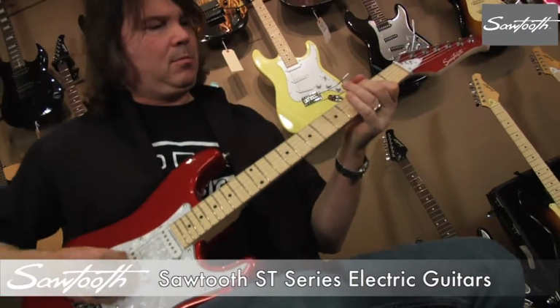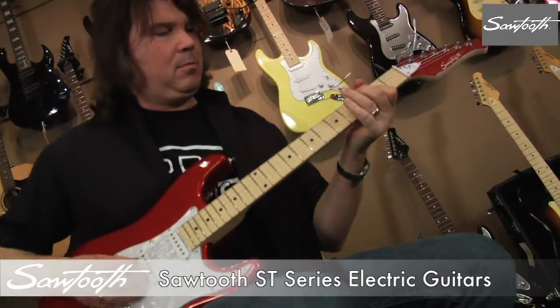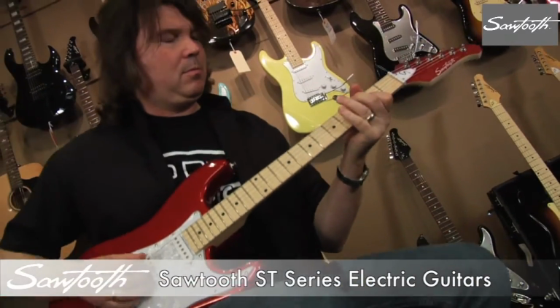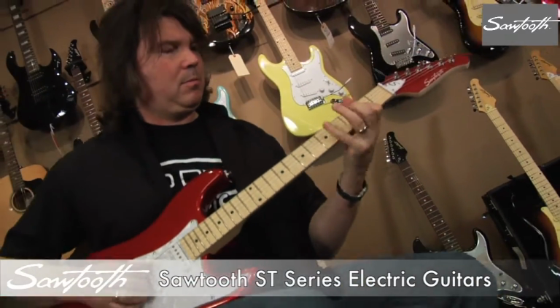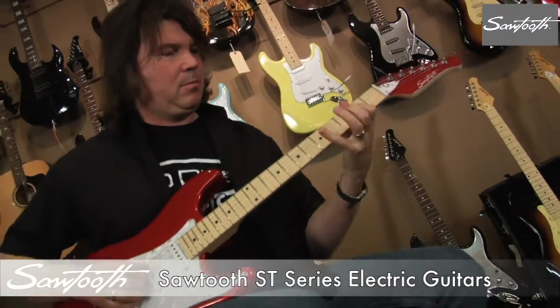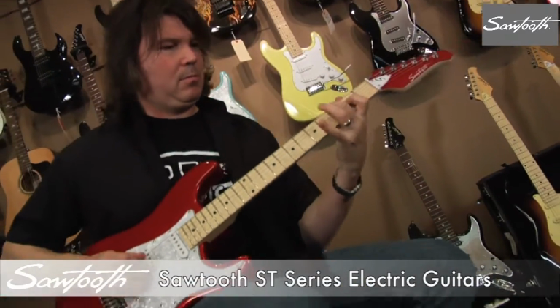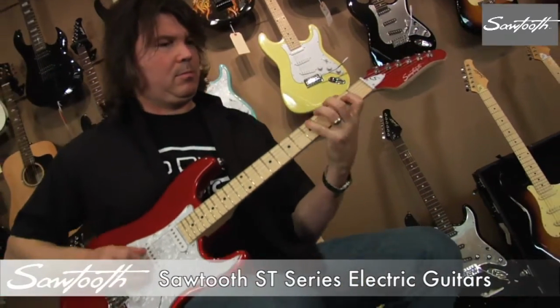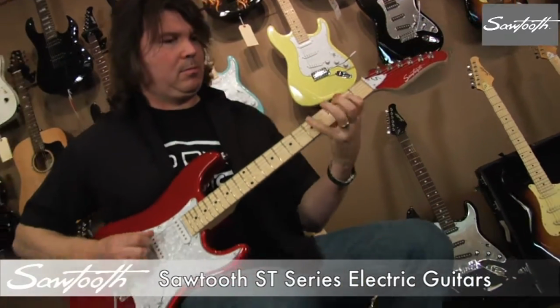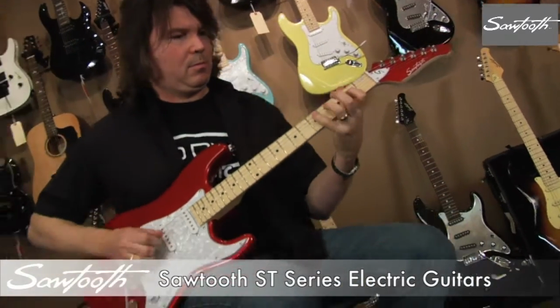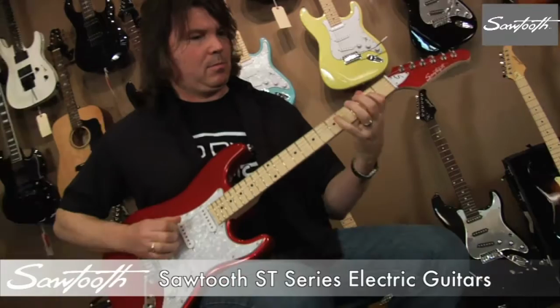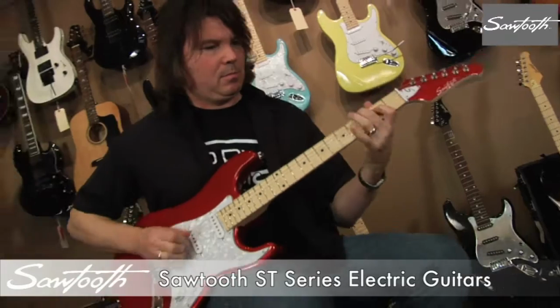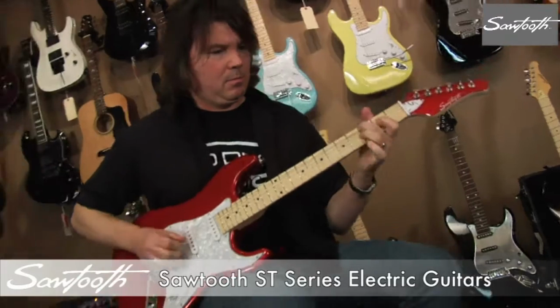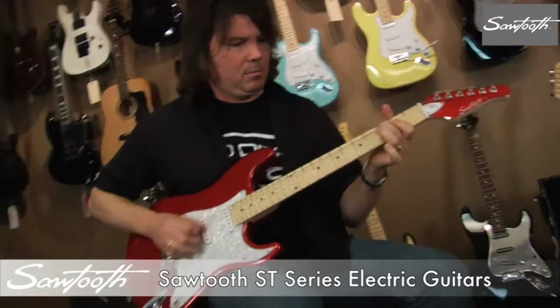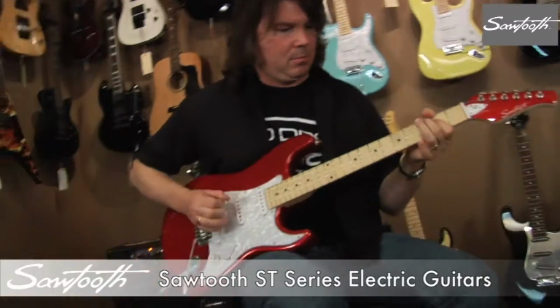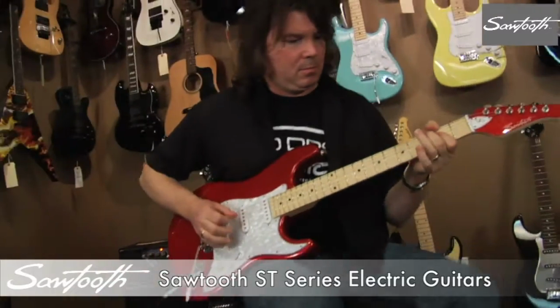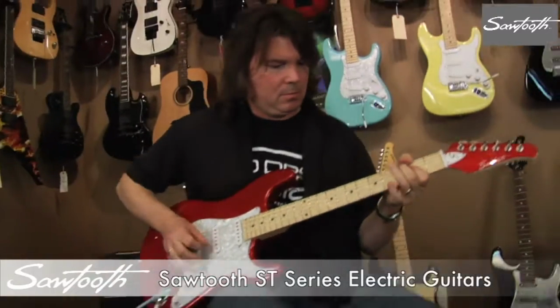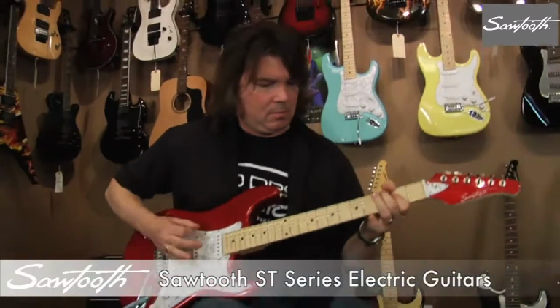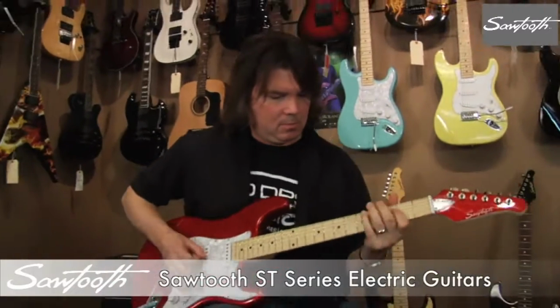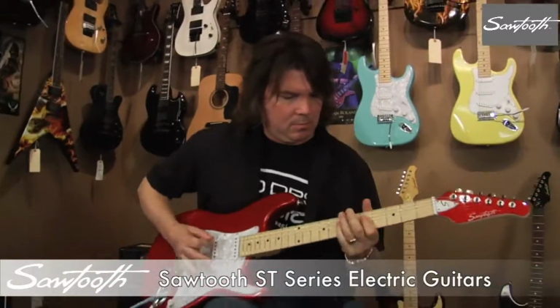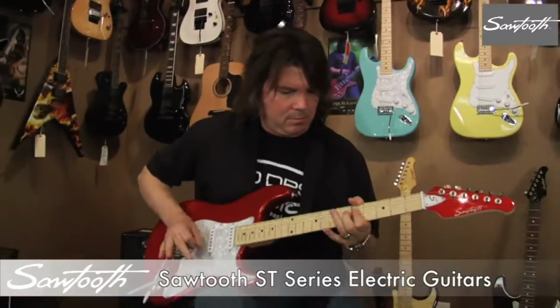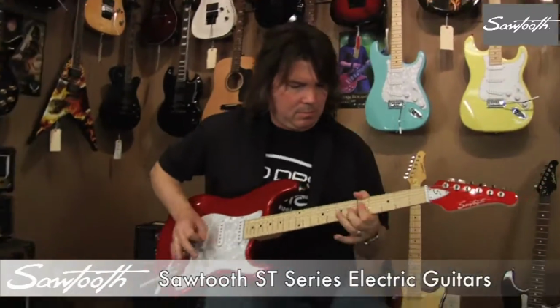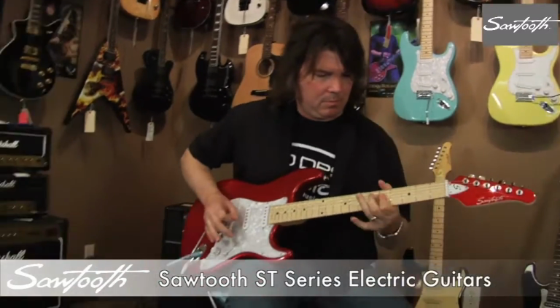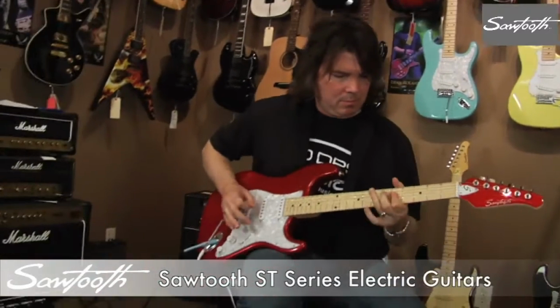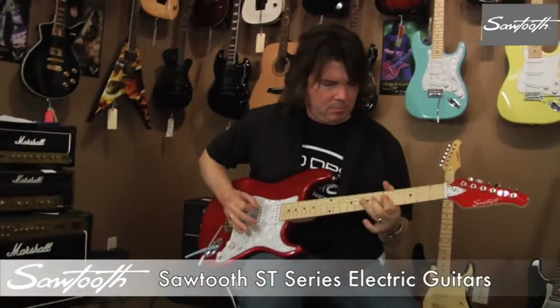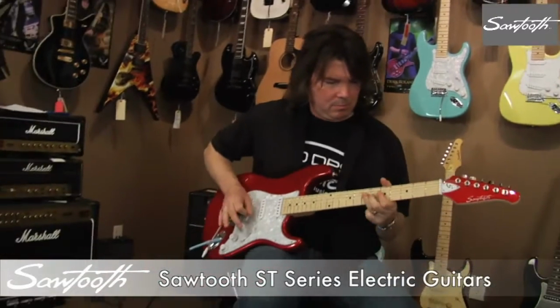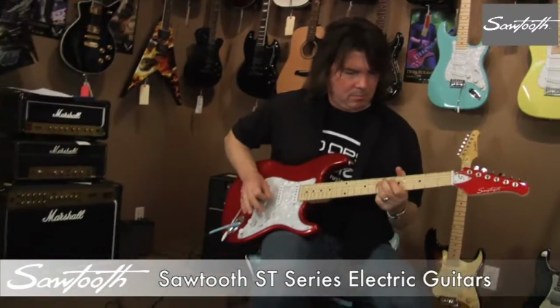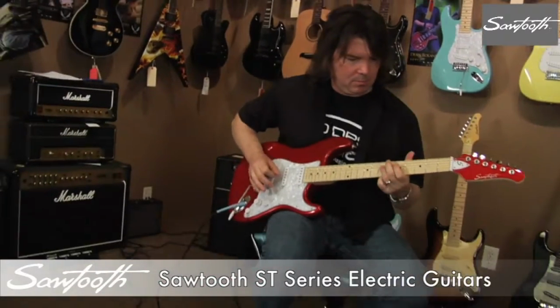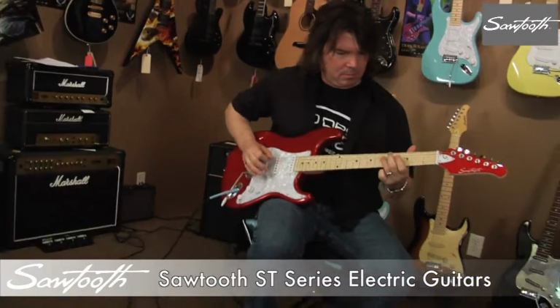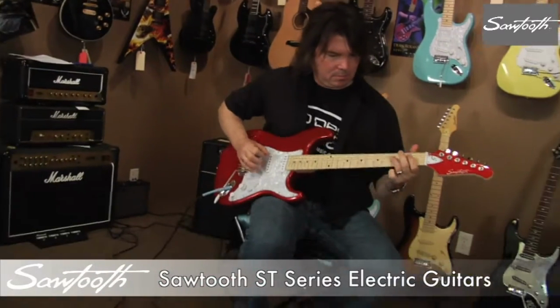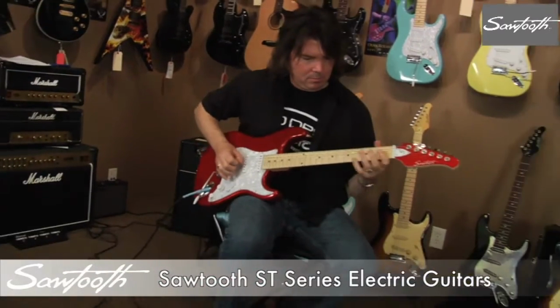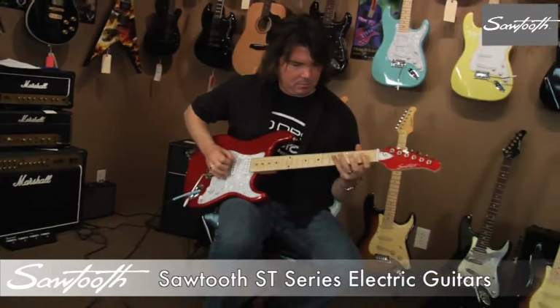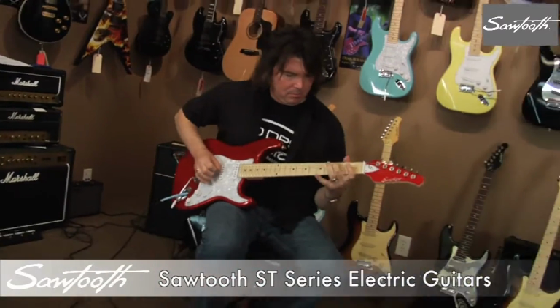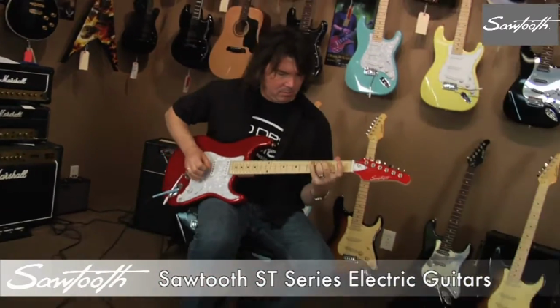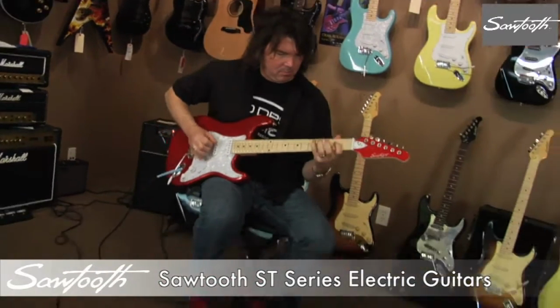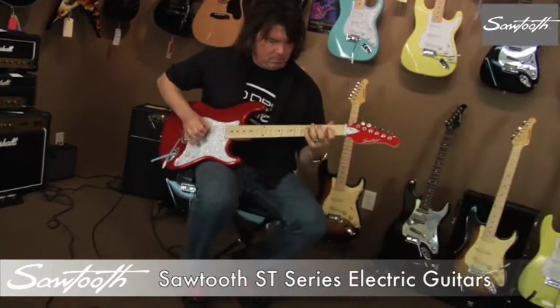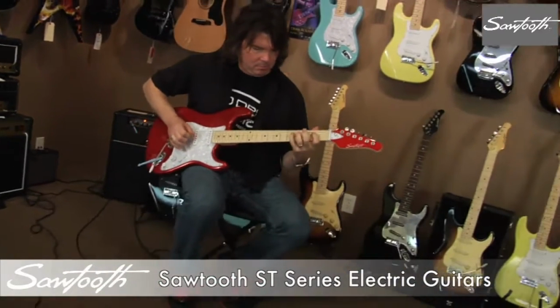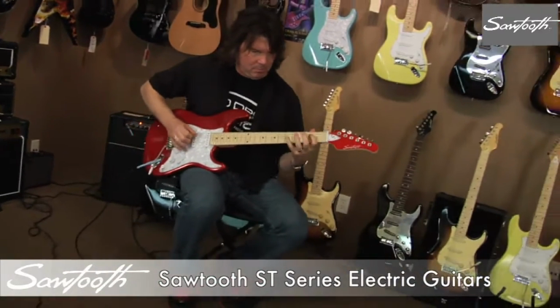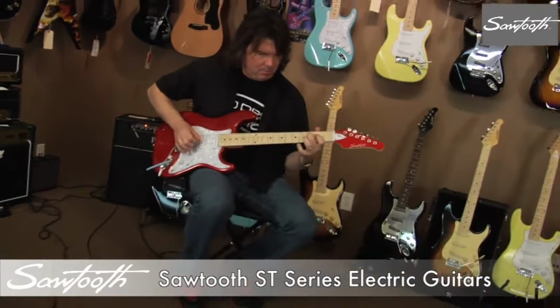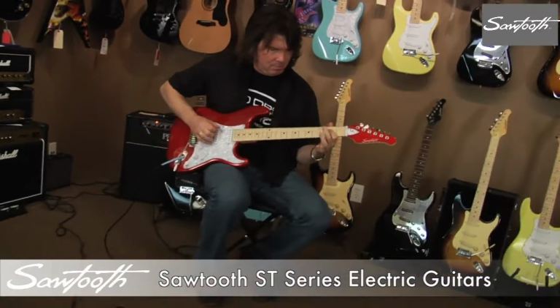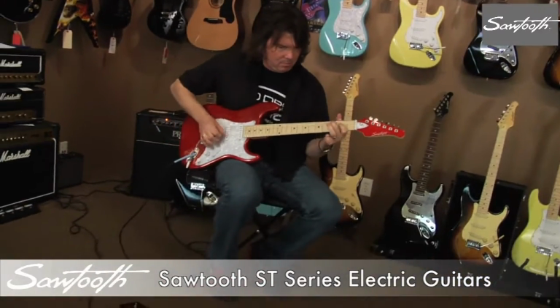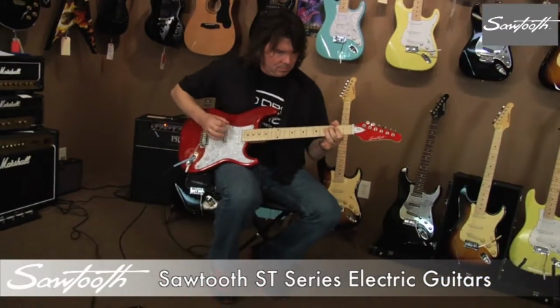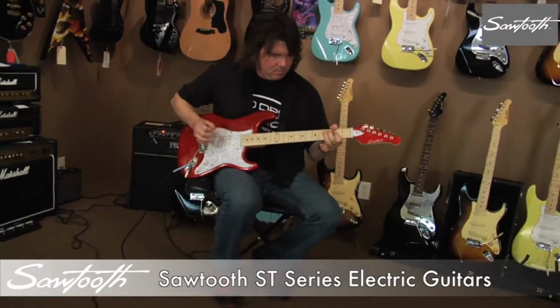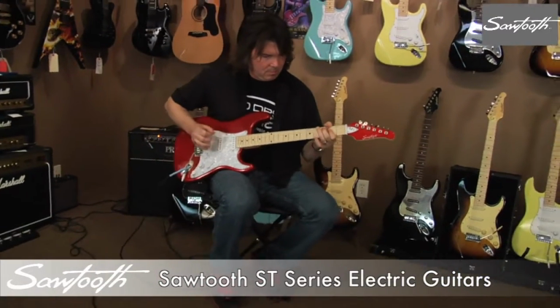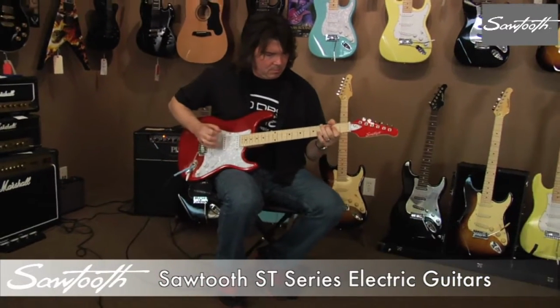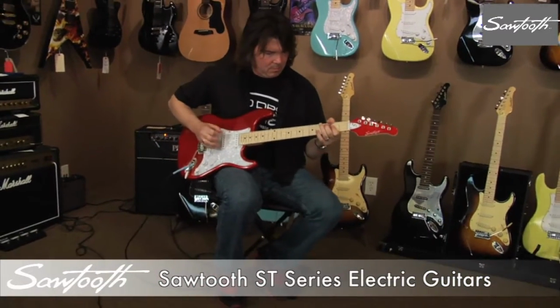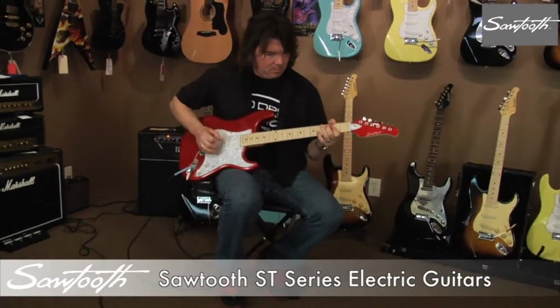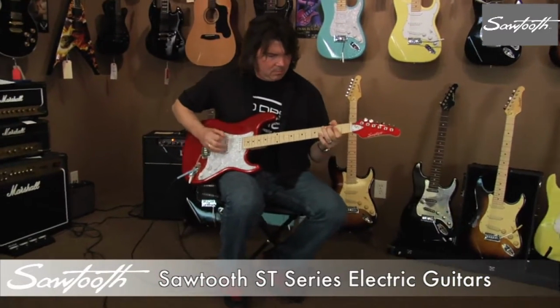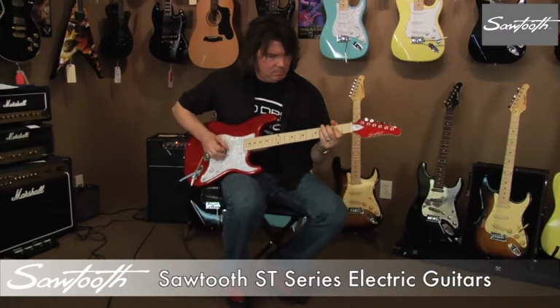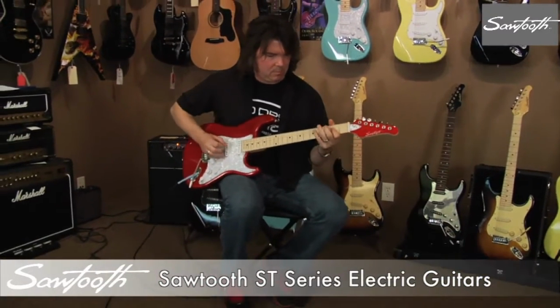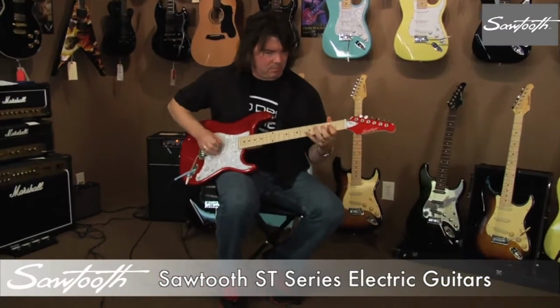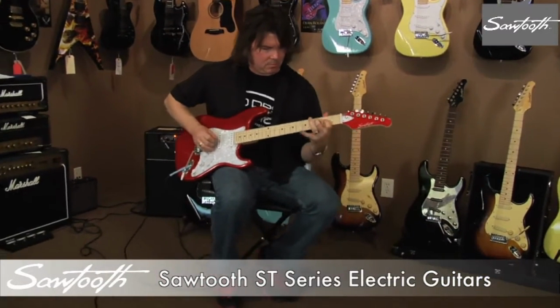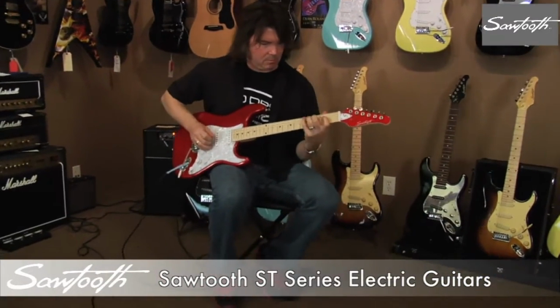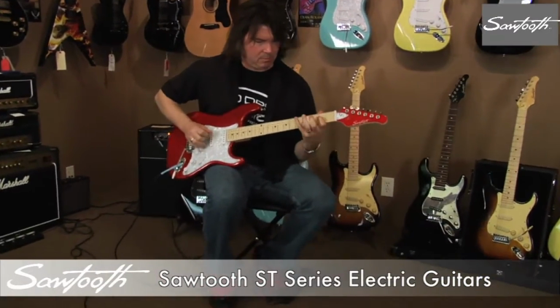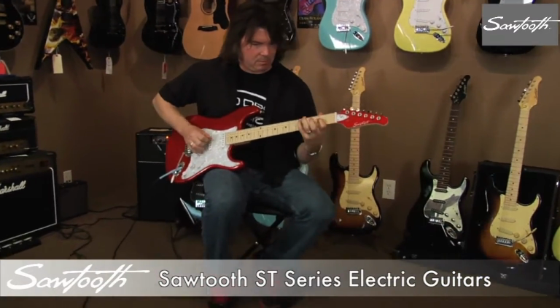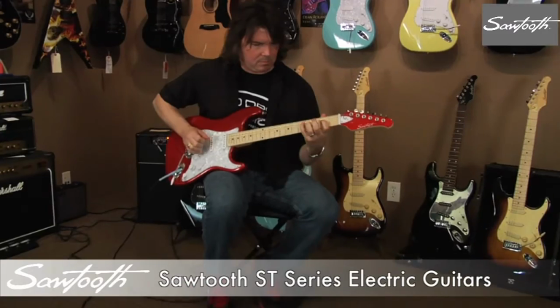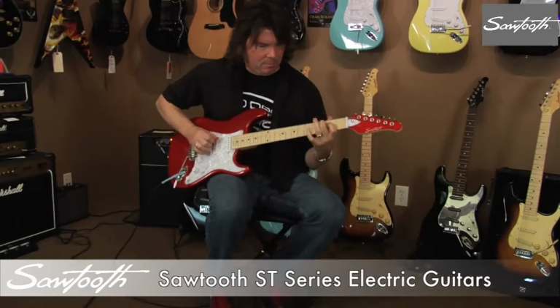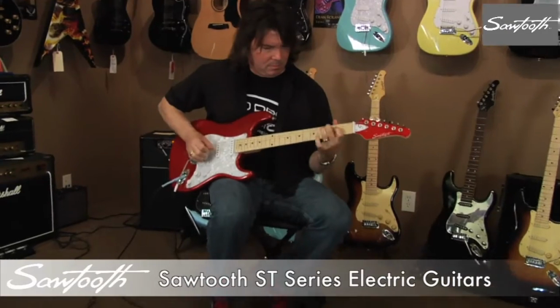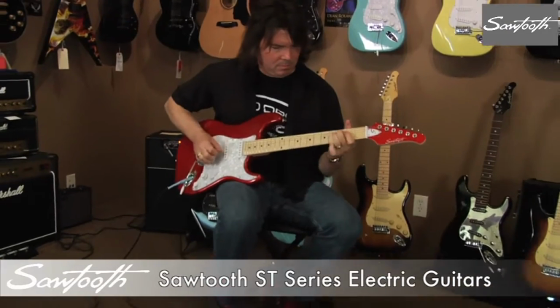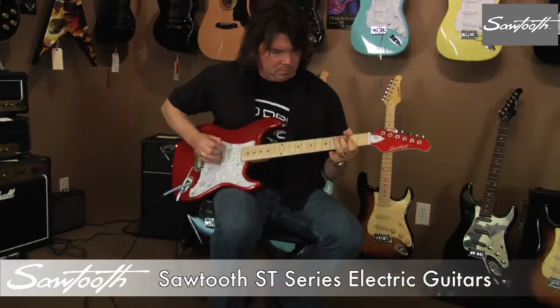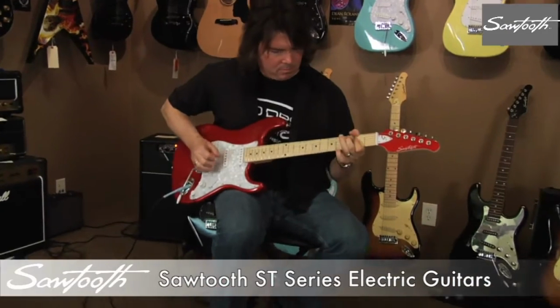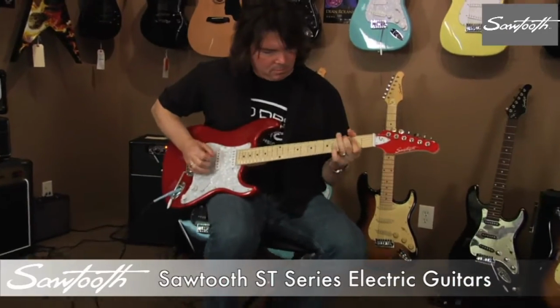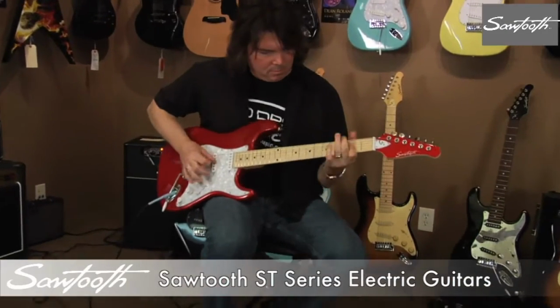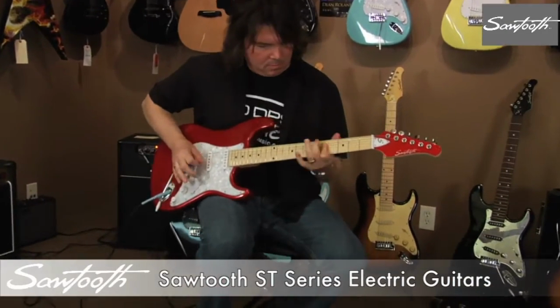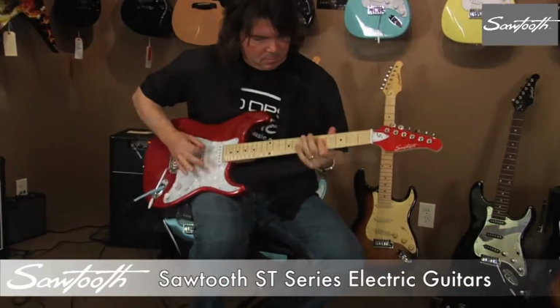Sawtooth guitars feature 3-ply pick guards, chrome tuners, Sawtooth truss rod cover and tremolo bridge.